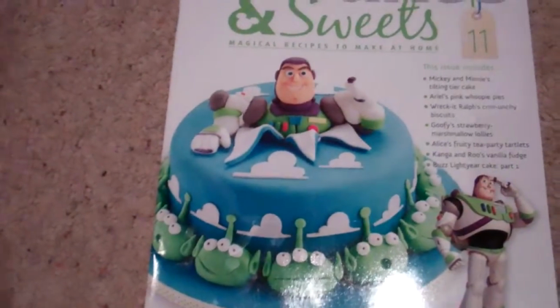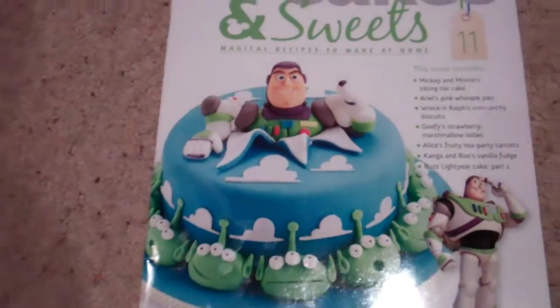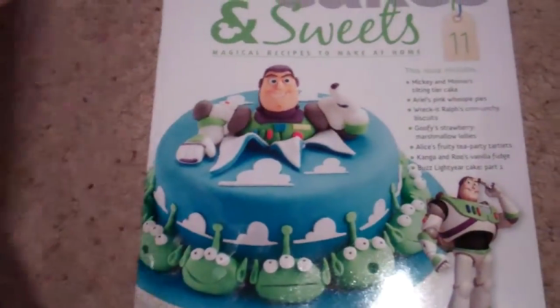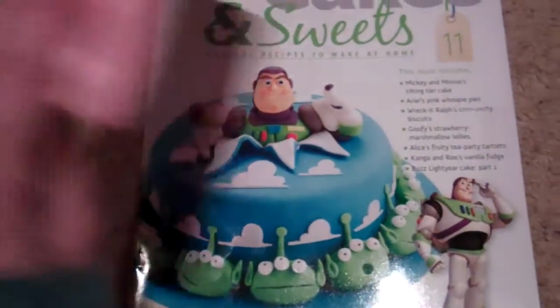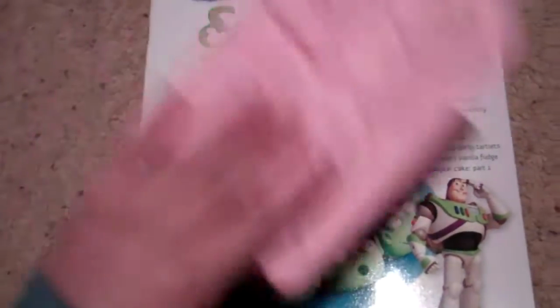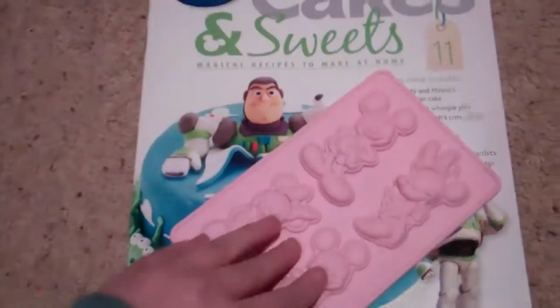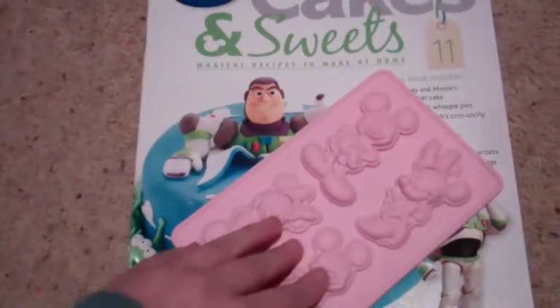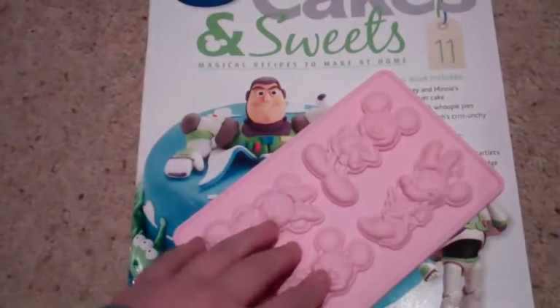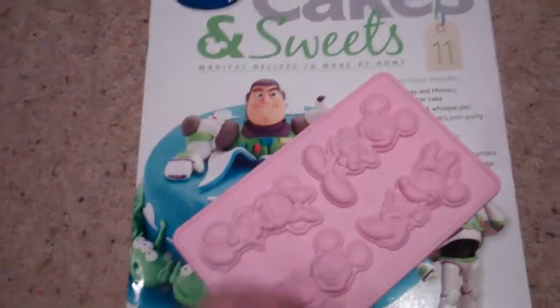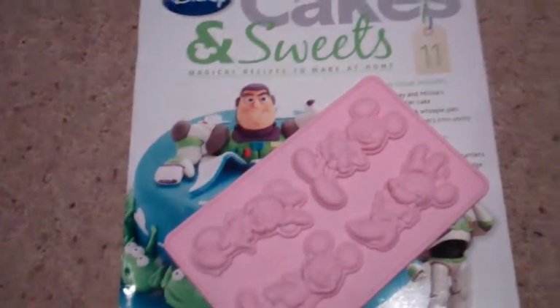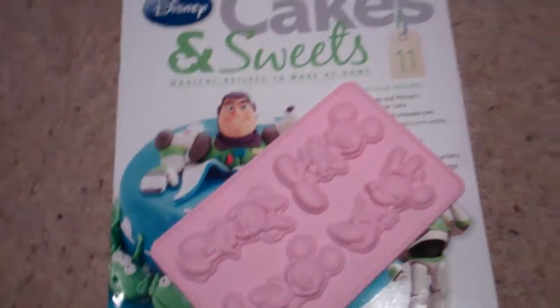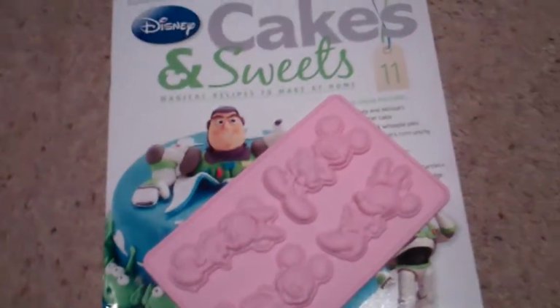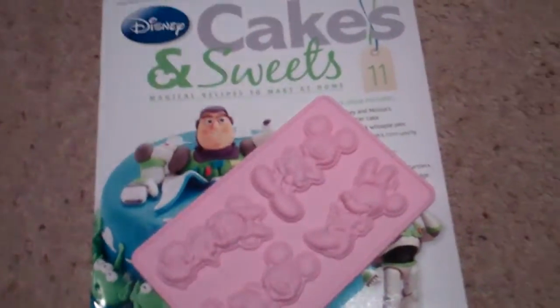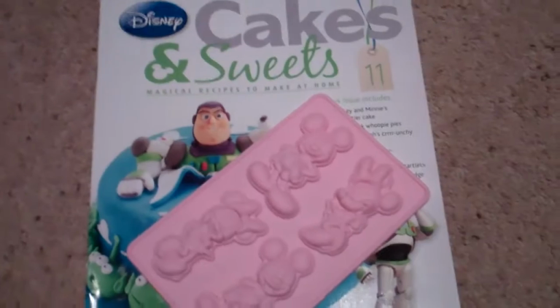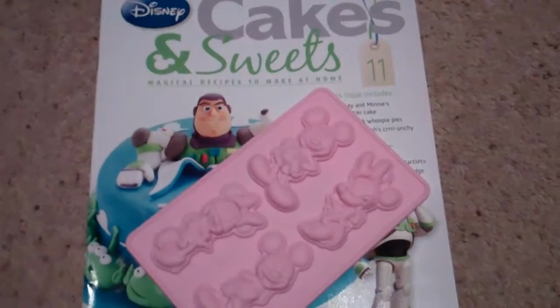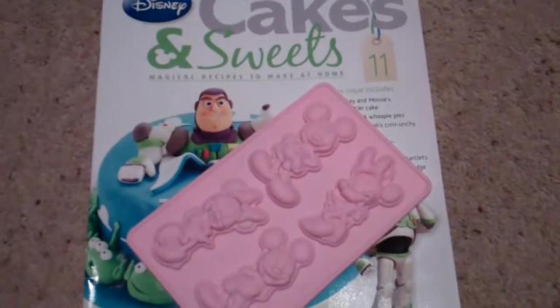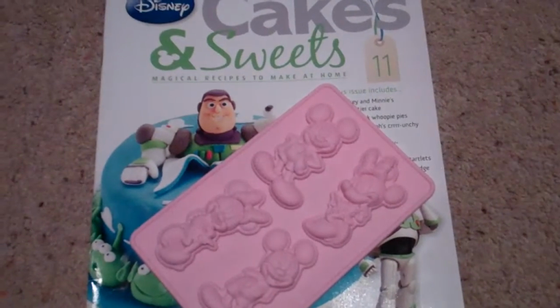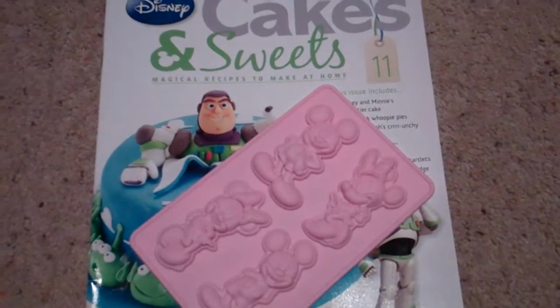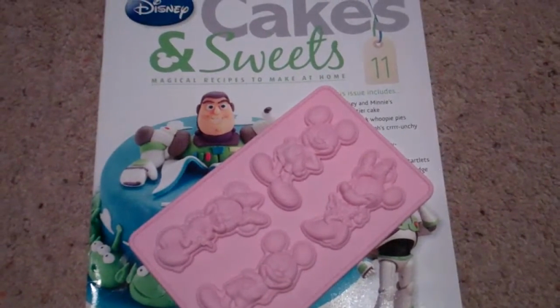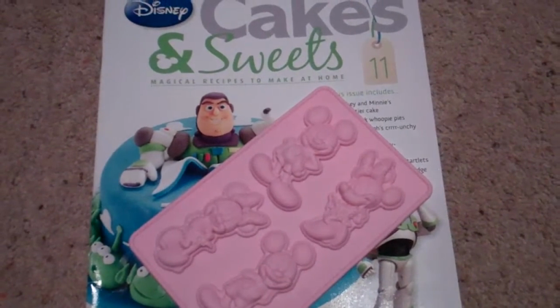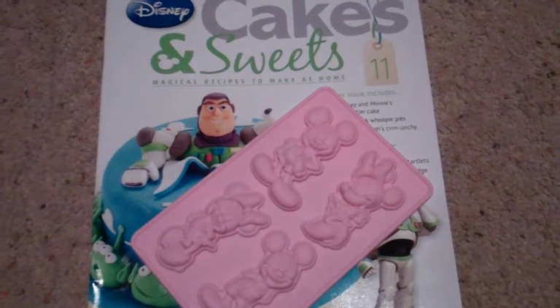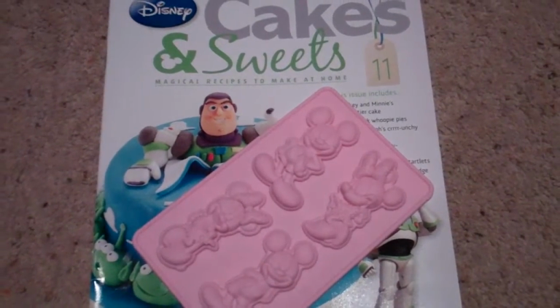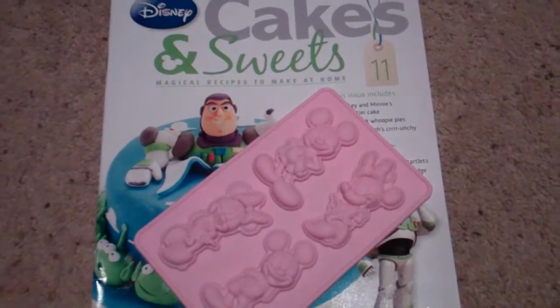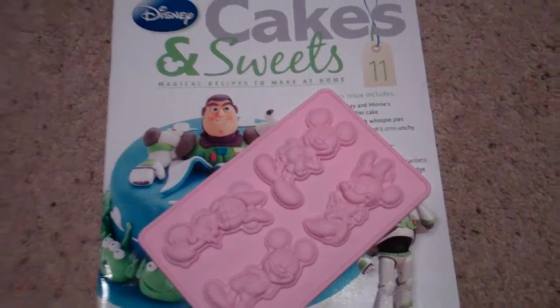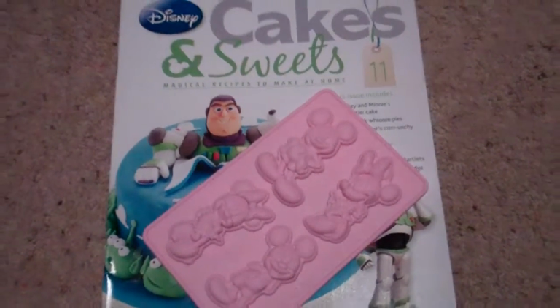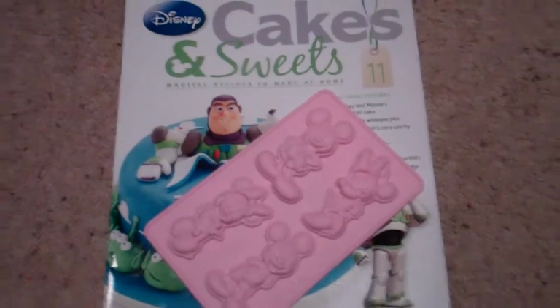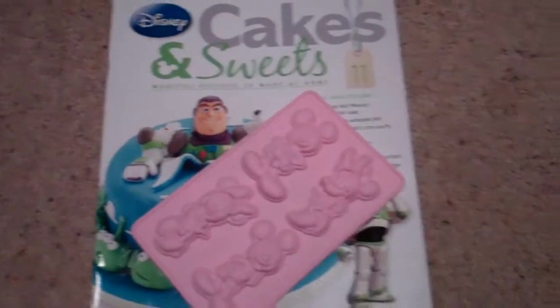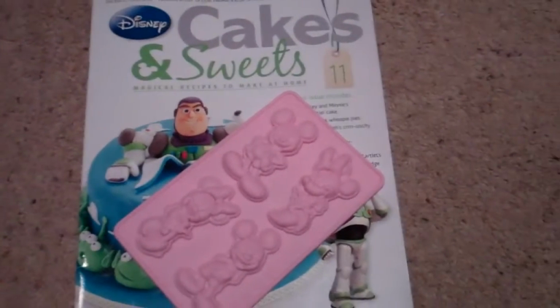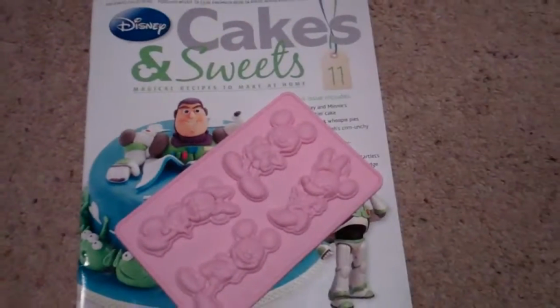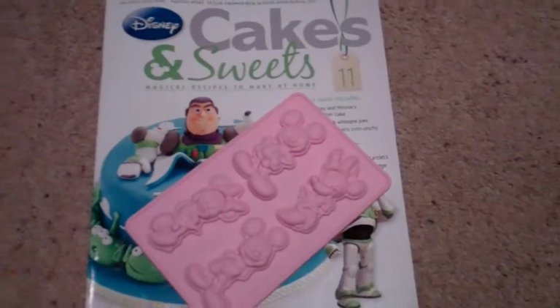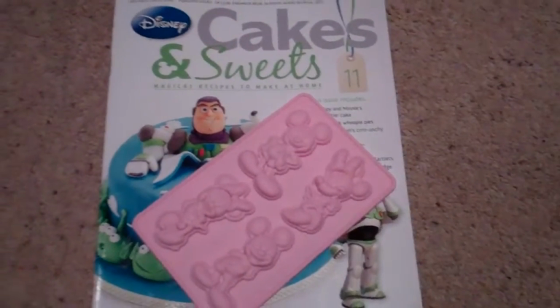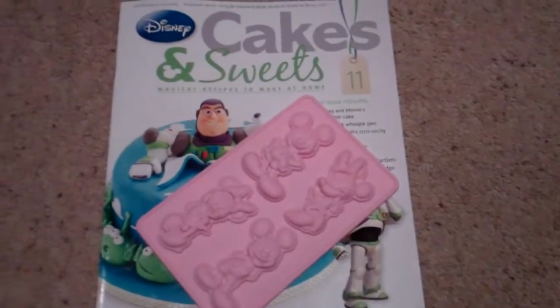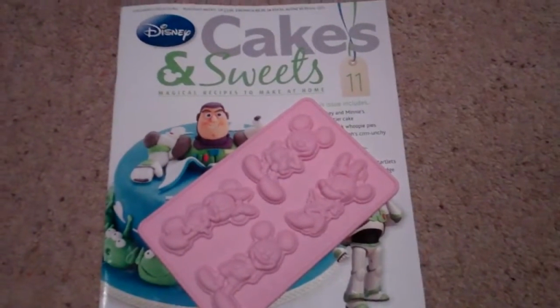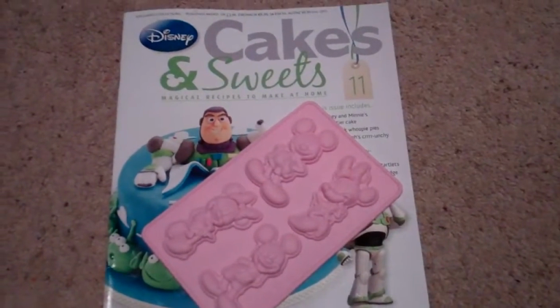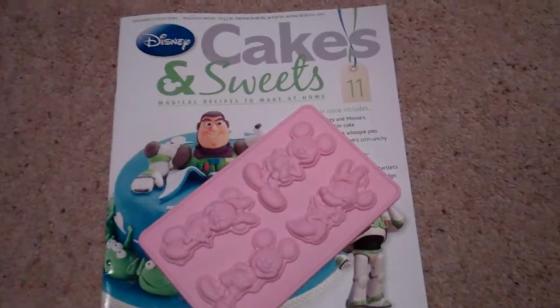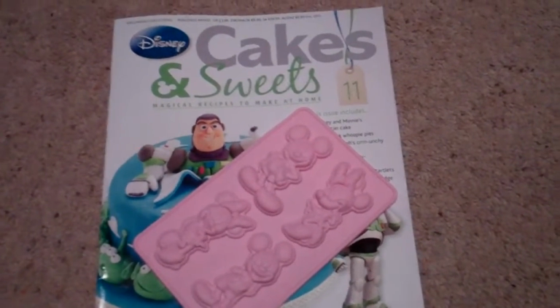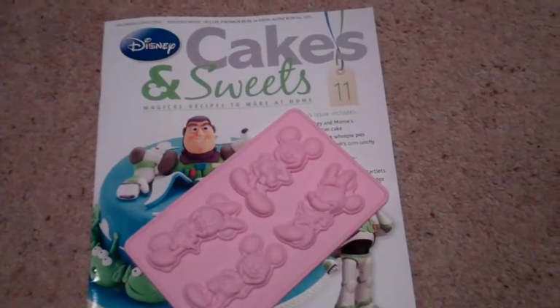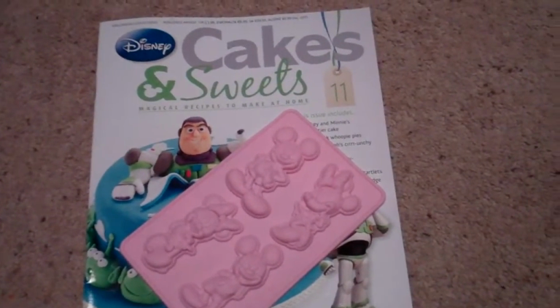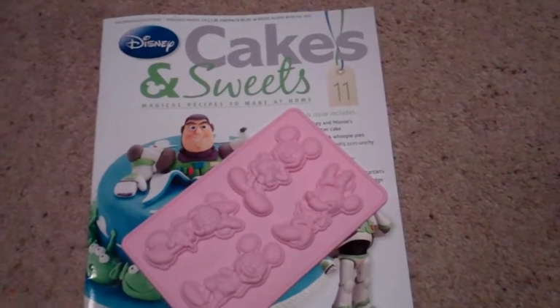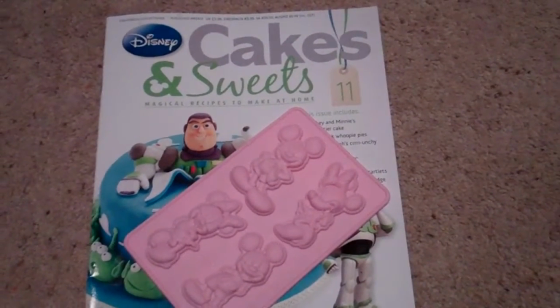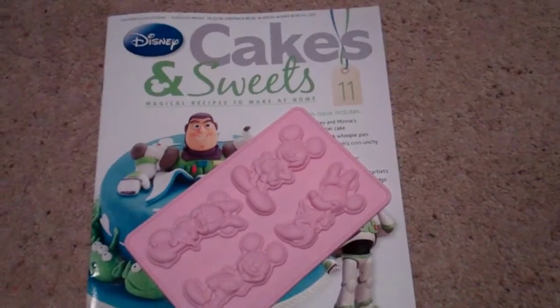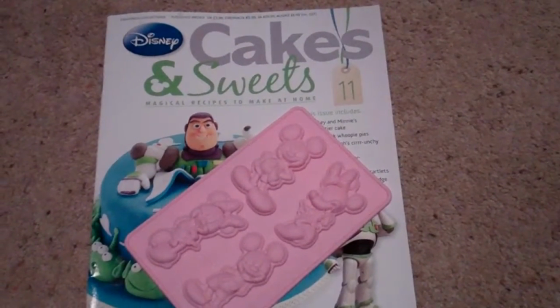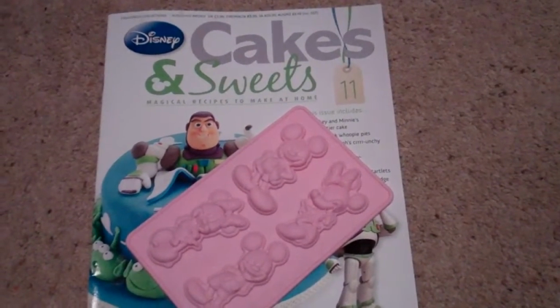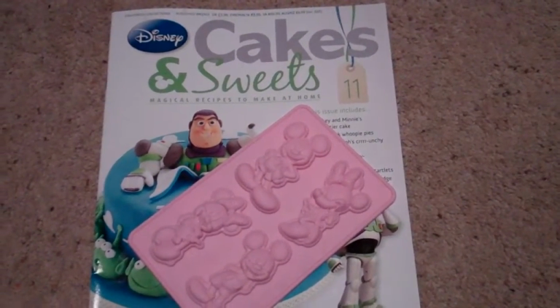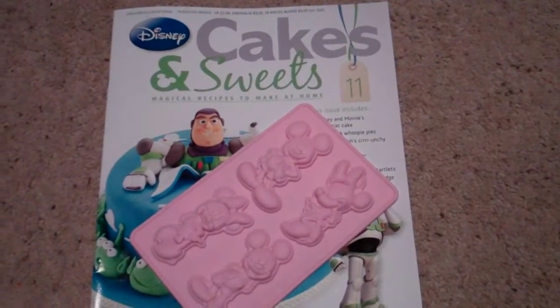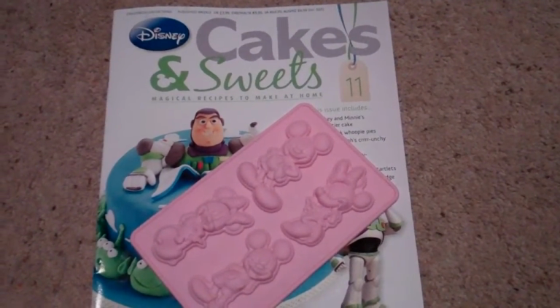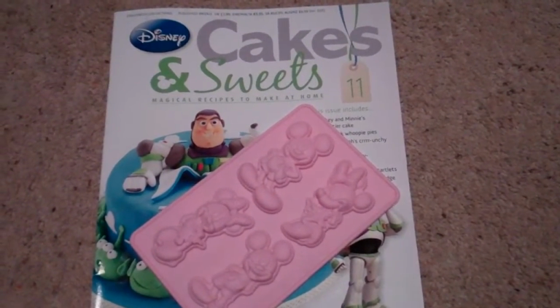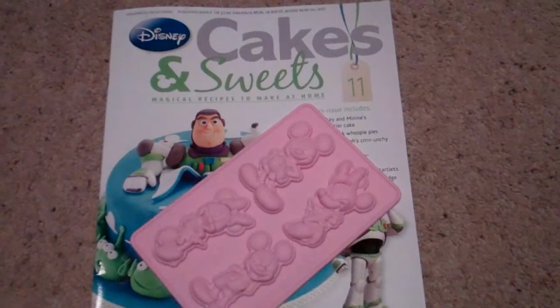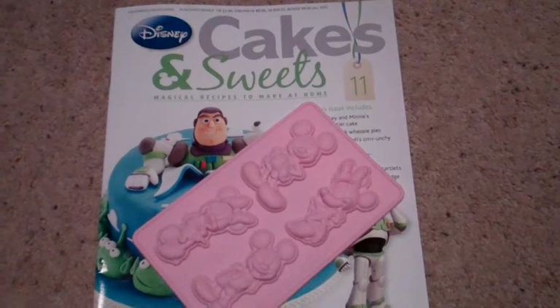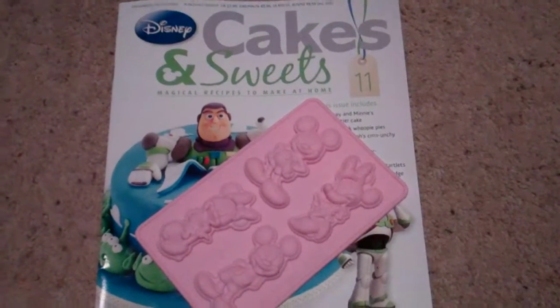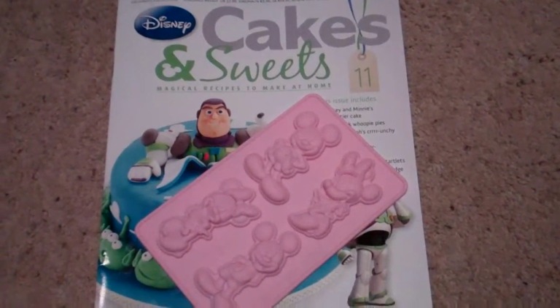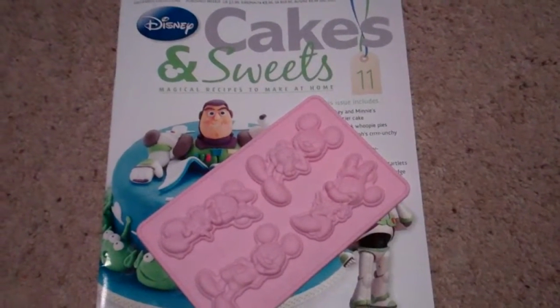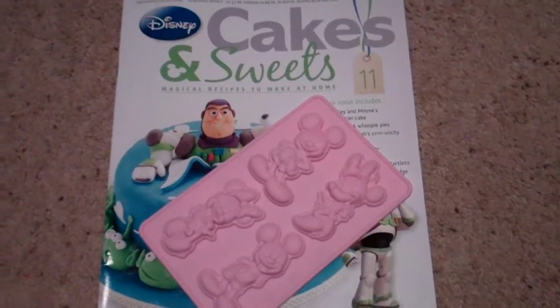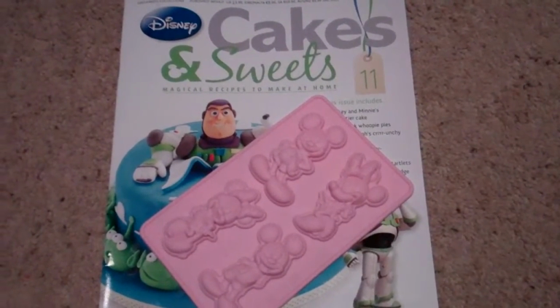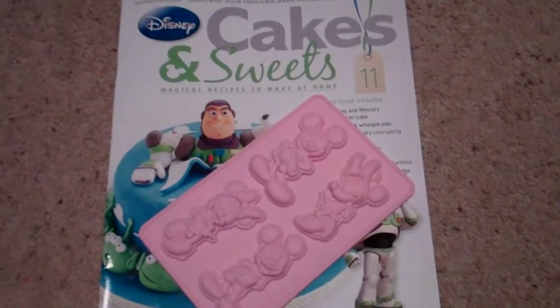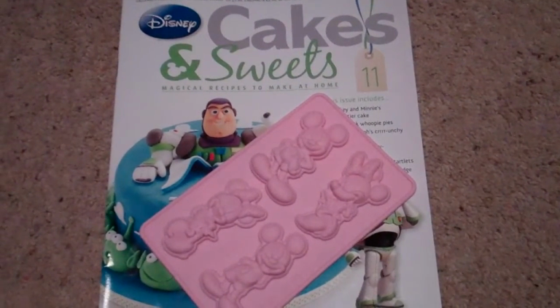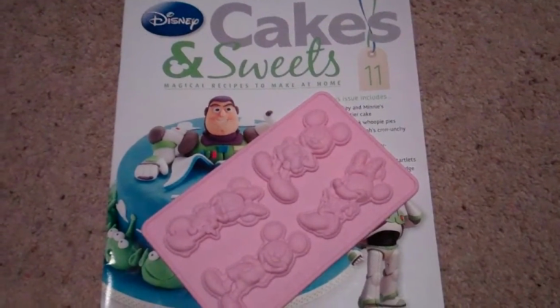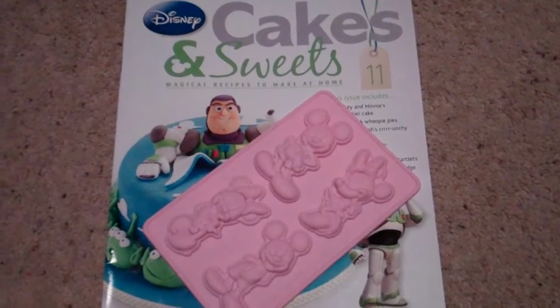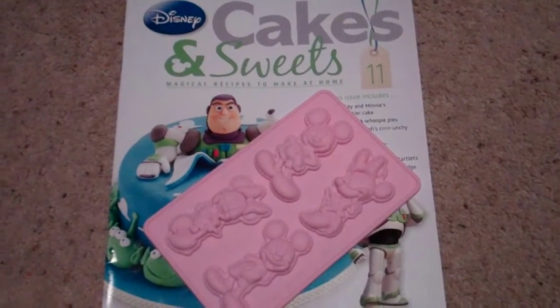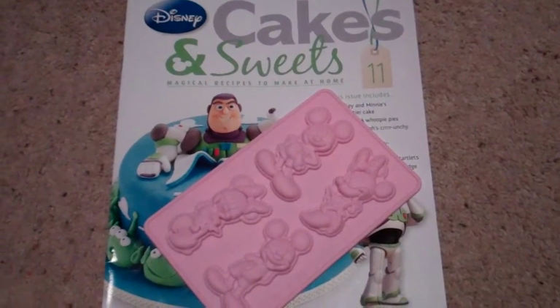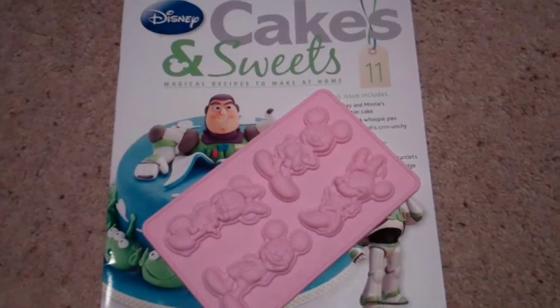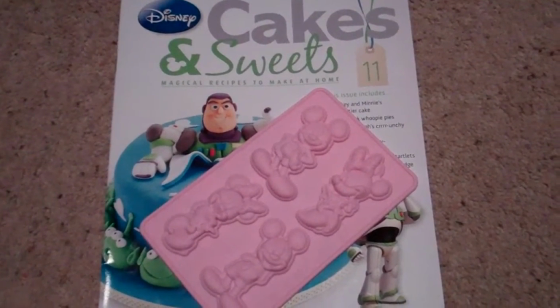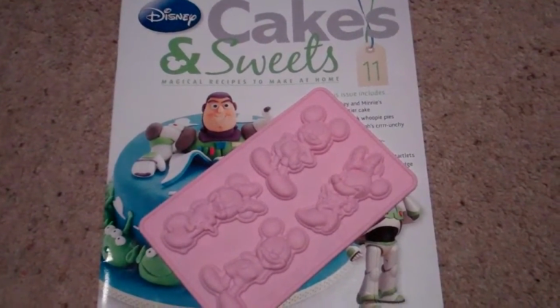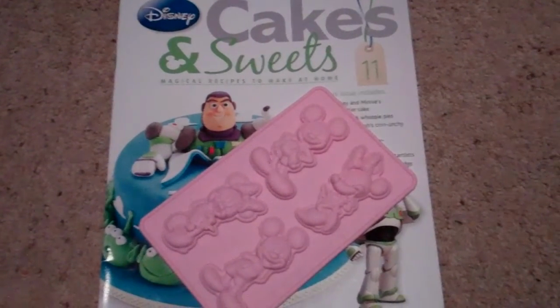This is Disney Cakes and Sweets number 11. Stay tuned, subscribe to see all the rest. Thanks for watching, bye!